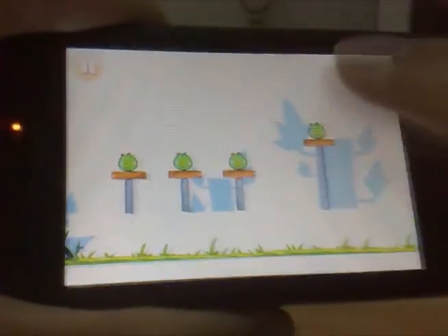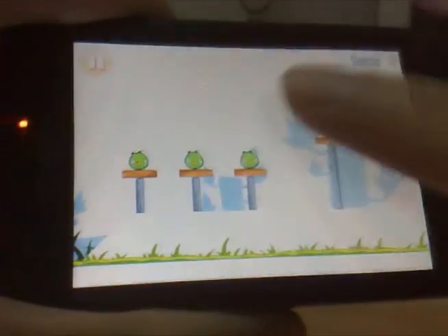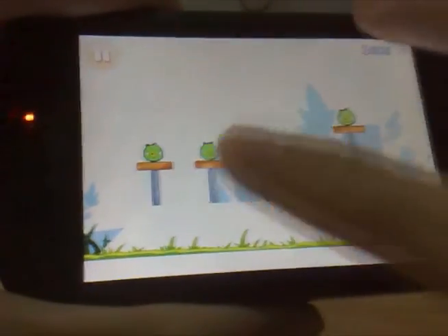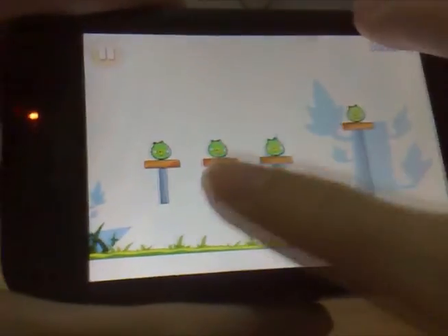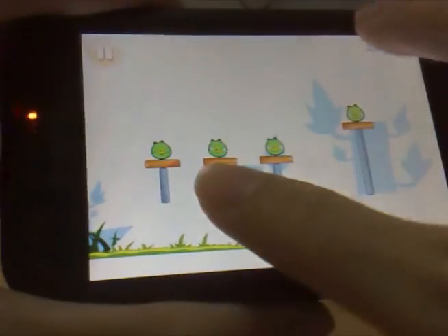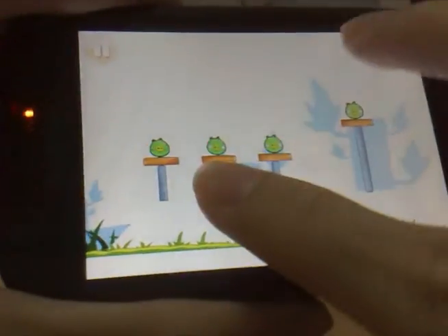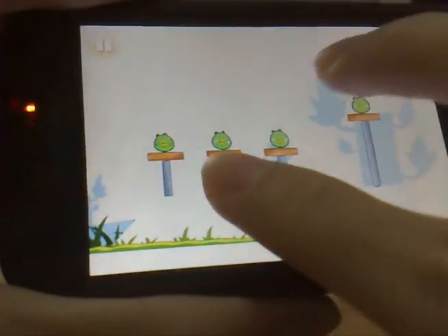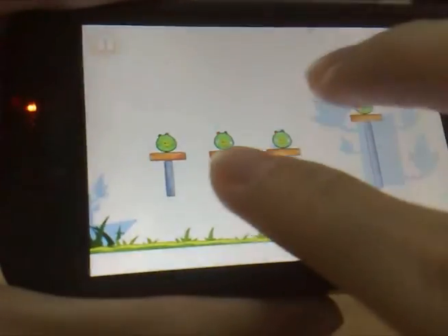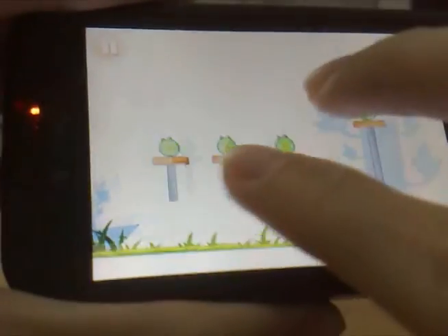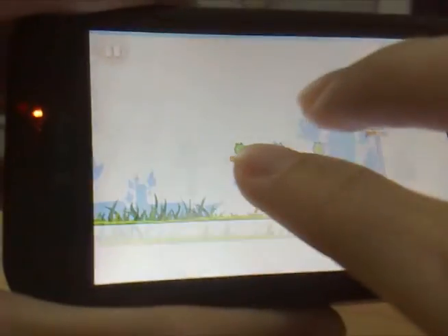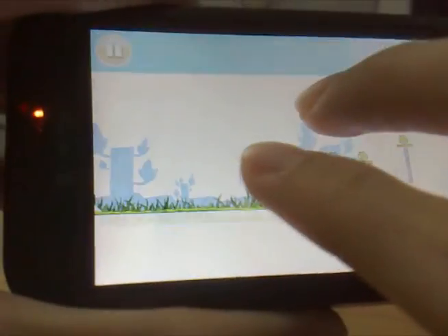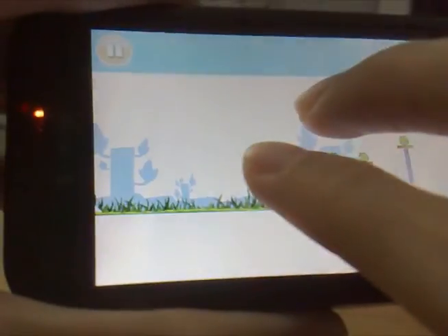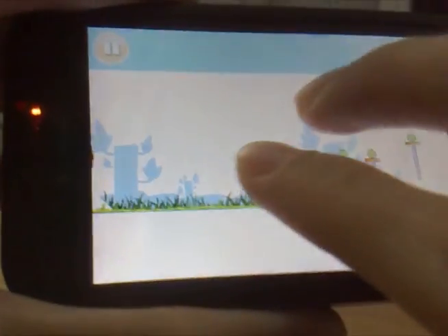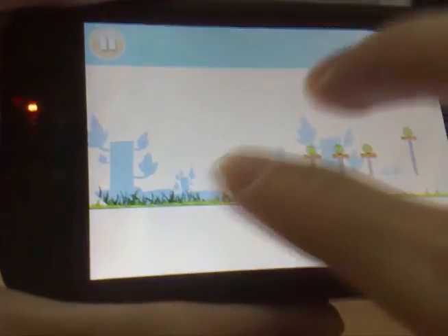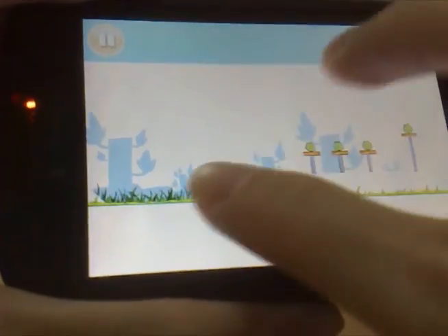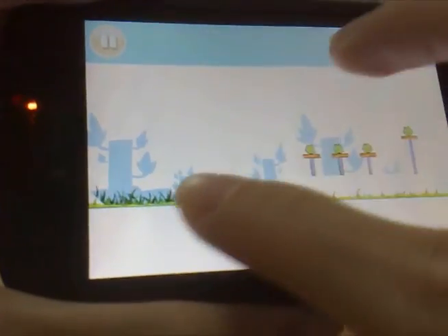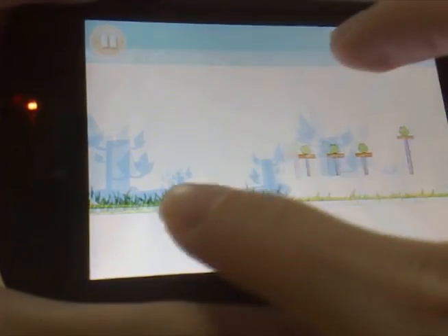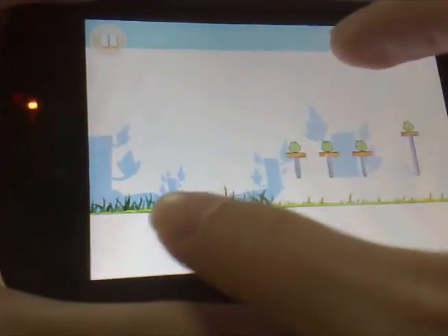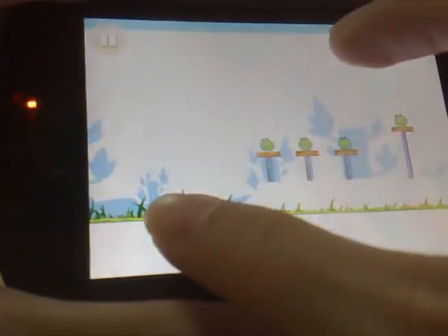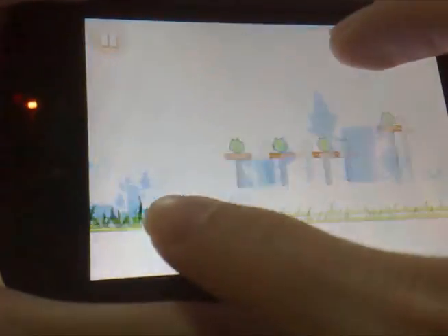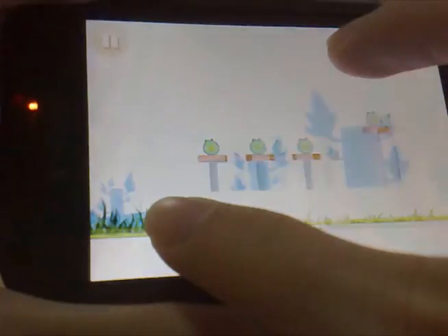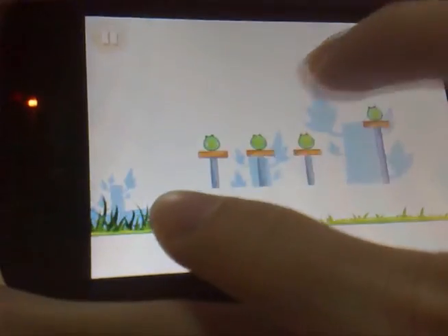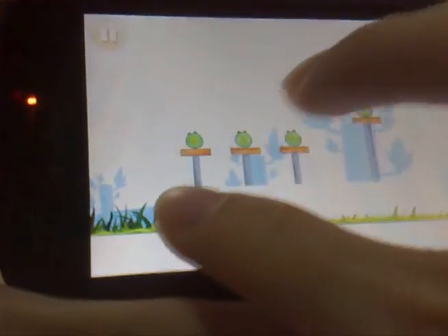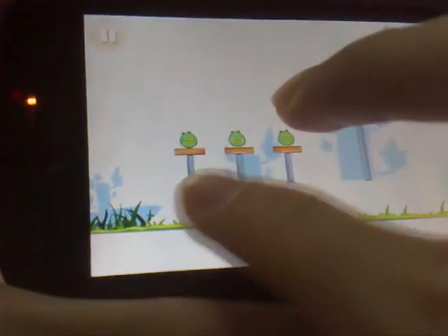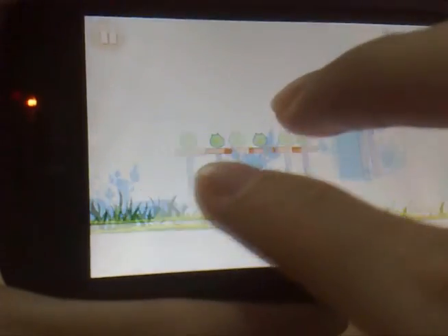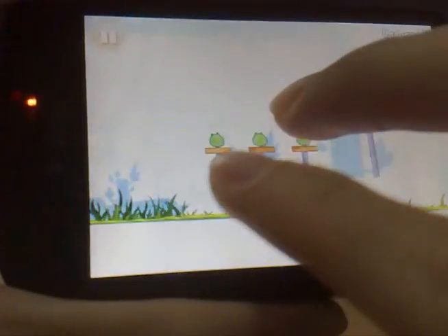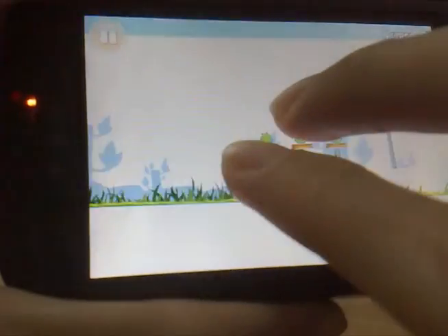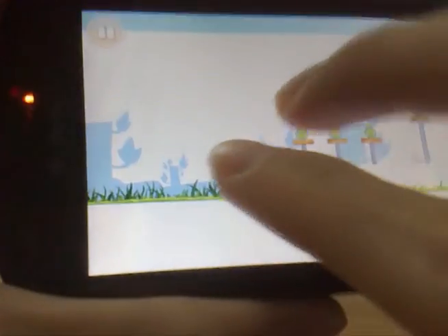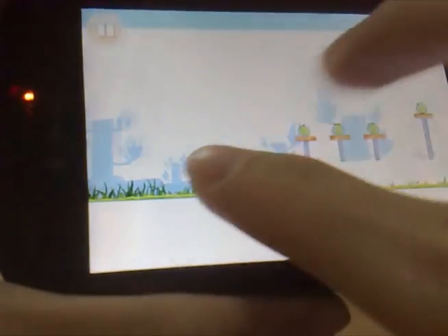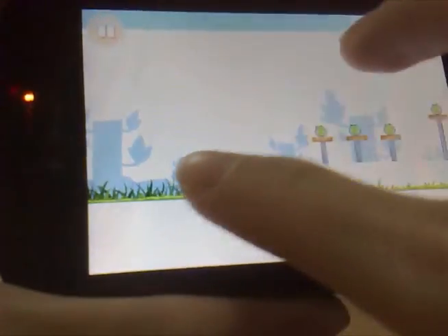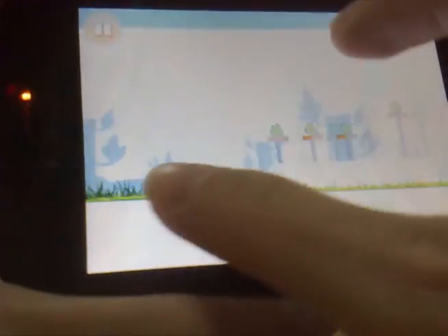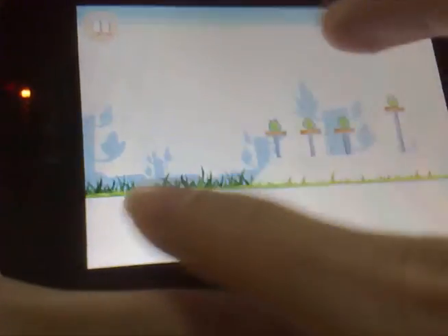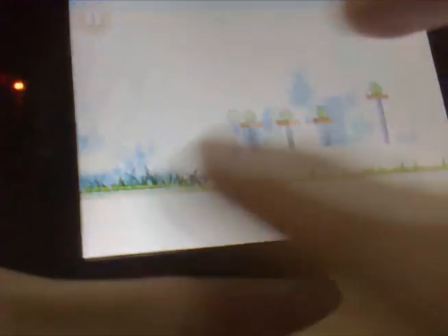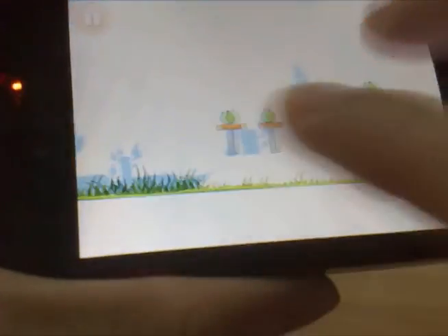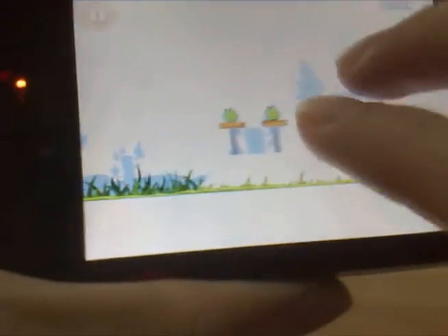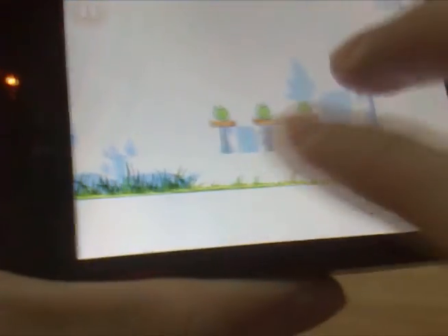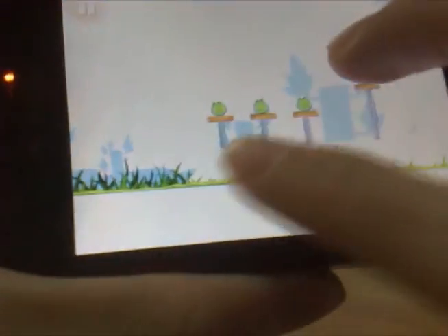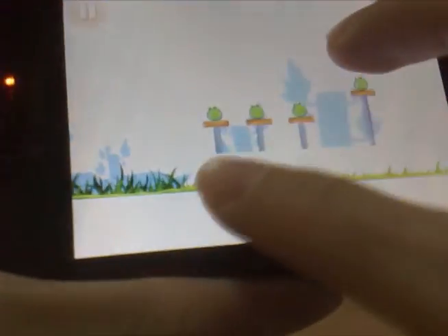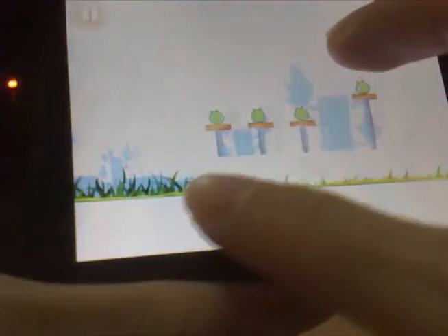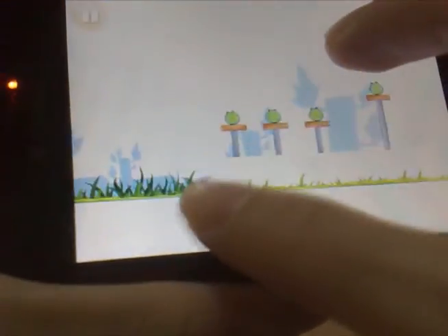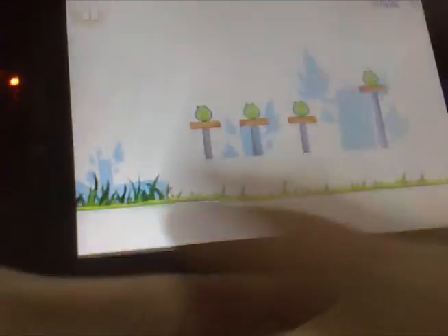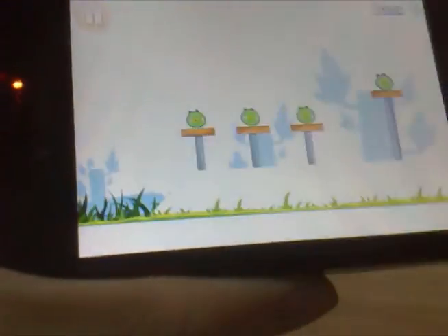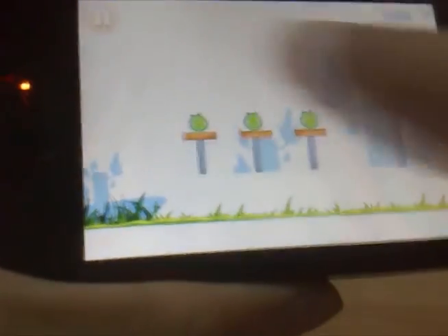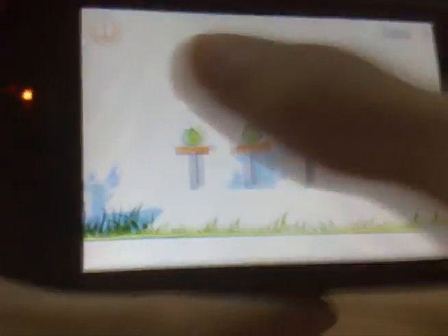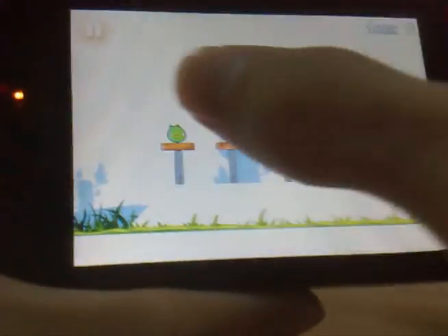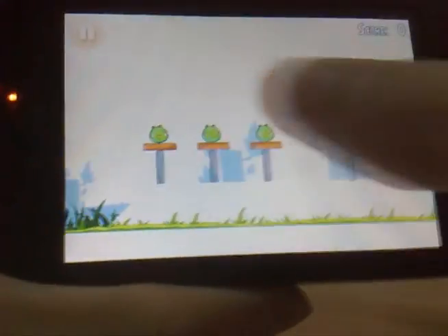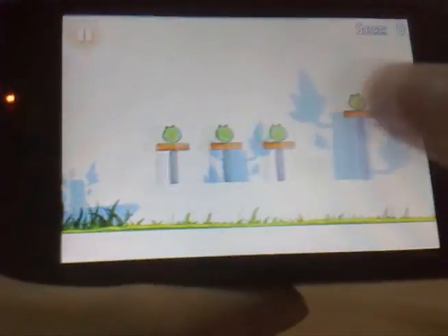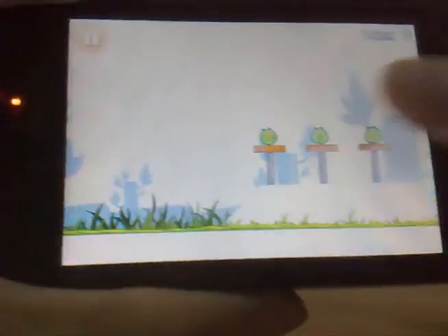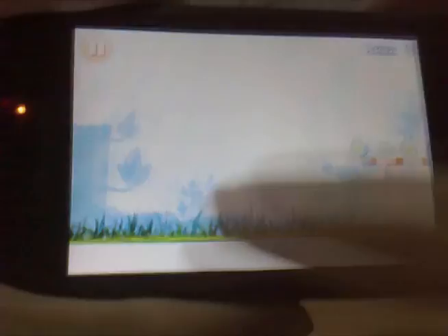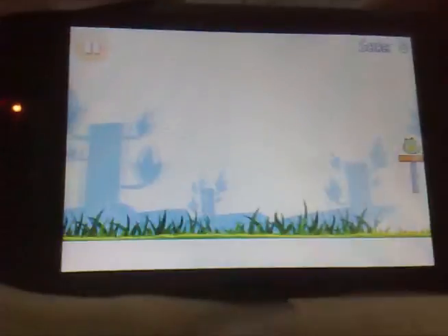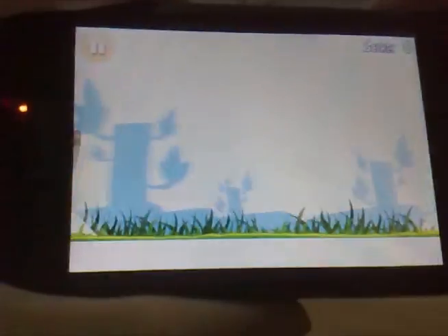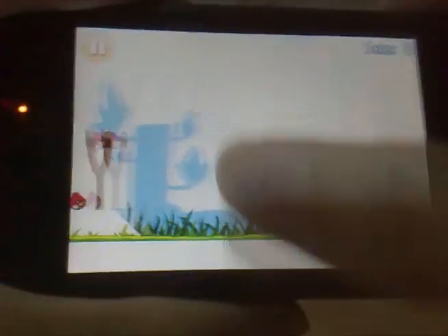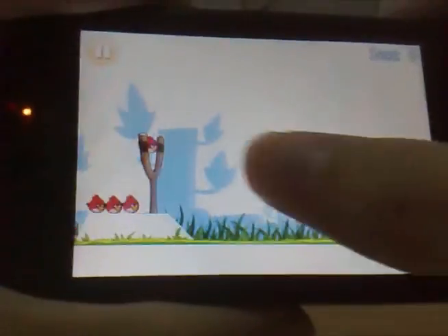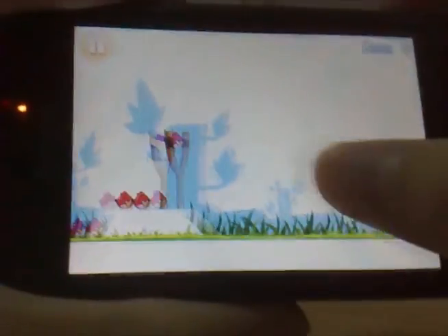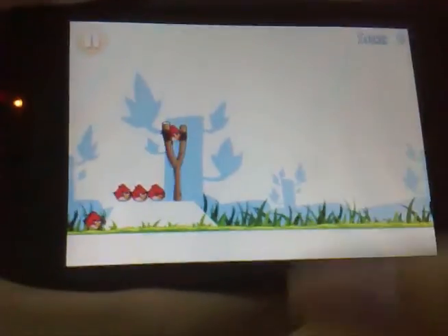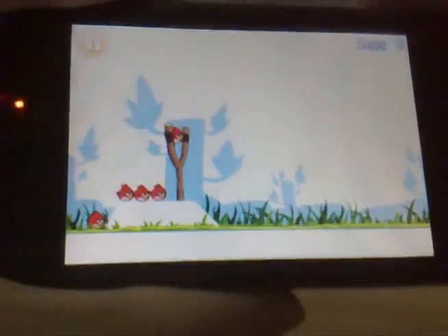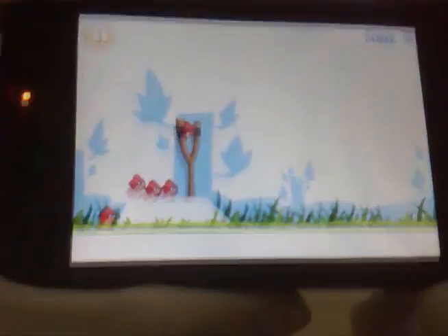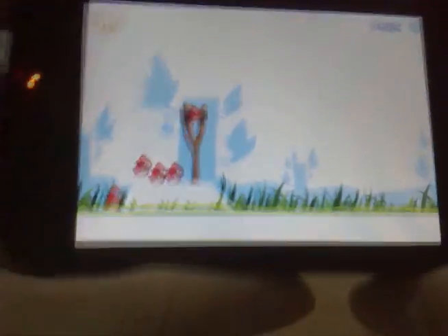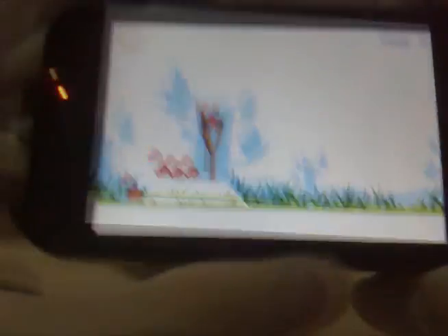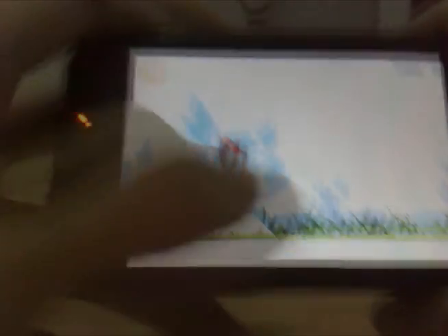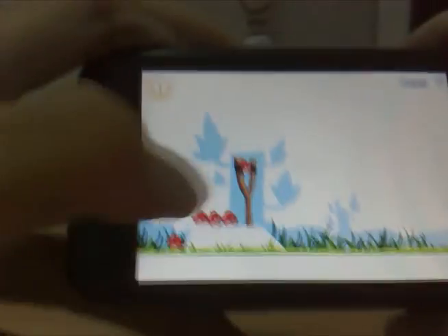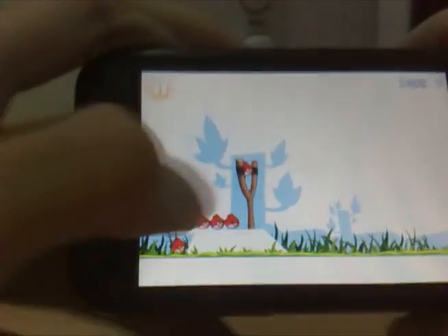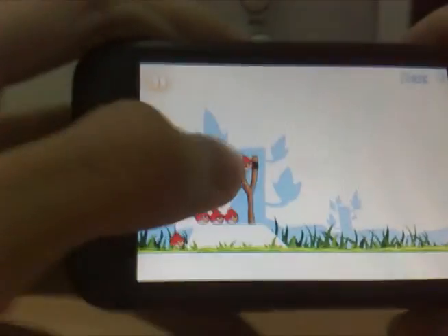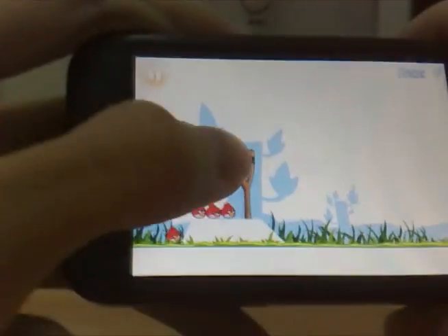Zooming of course works too — multi-touch, same as the iPhone feature. Let's start it.